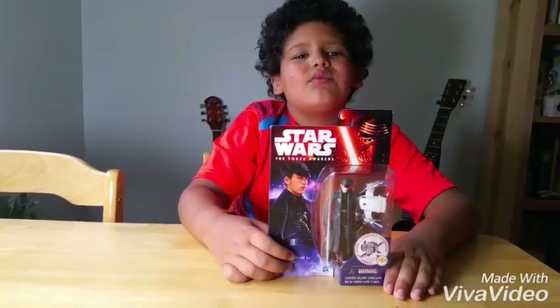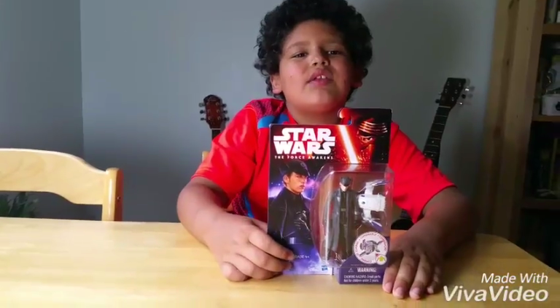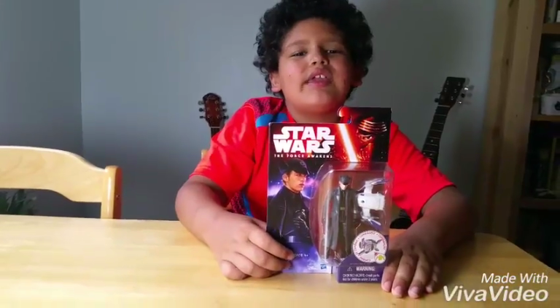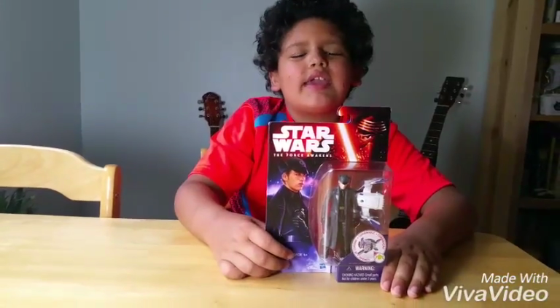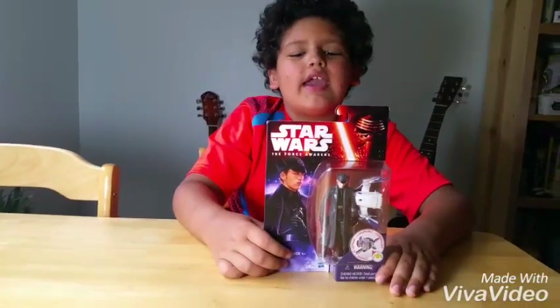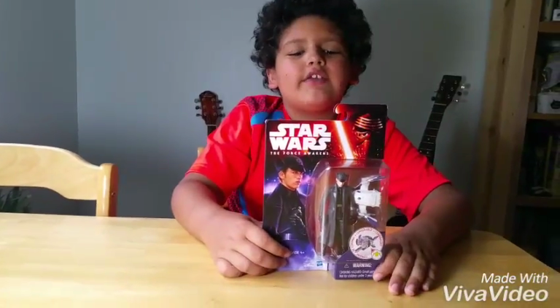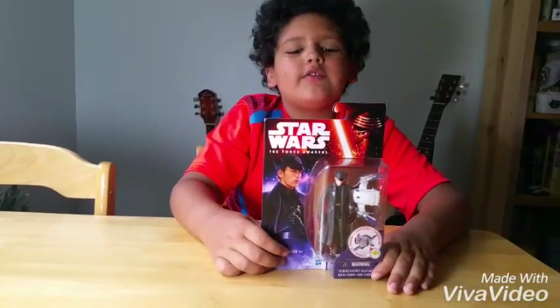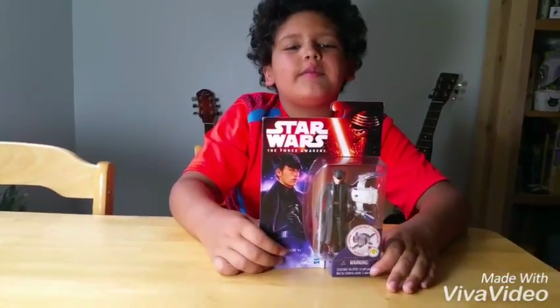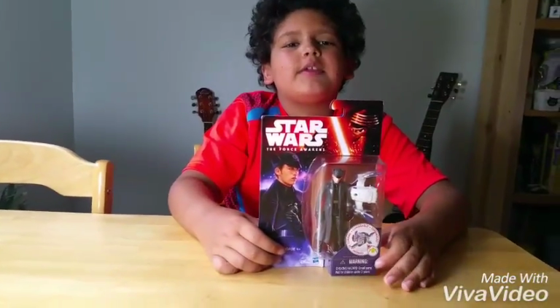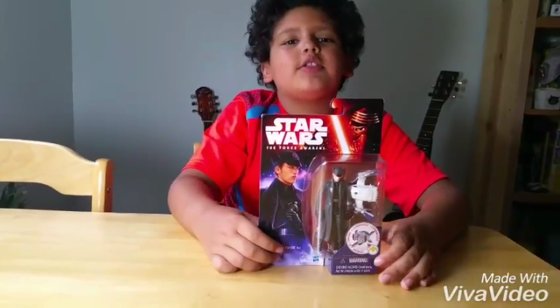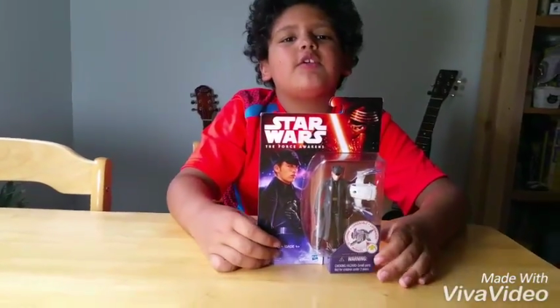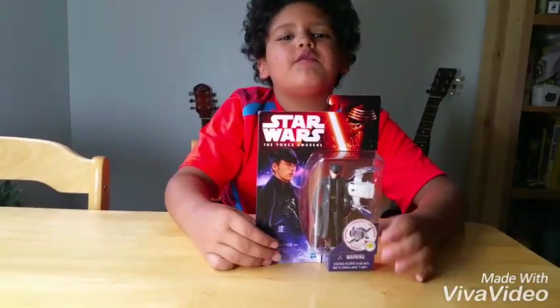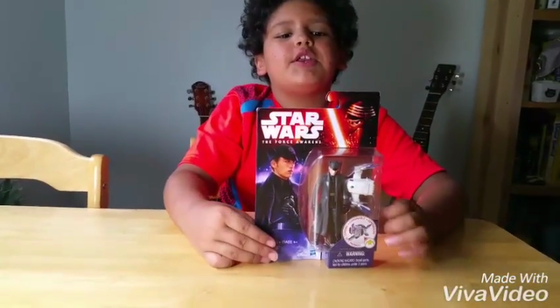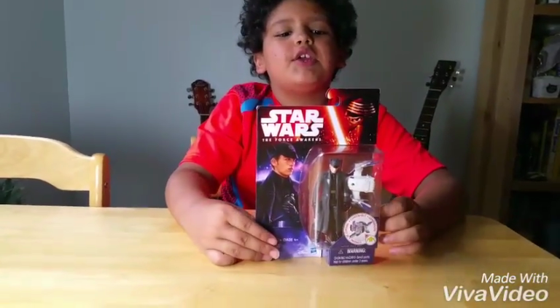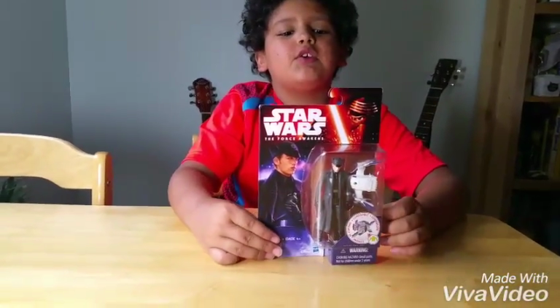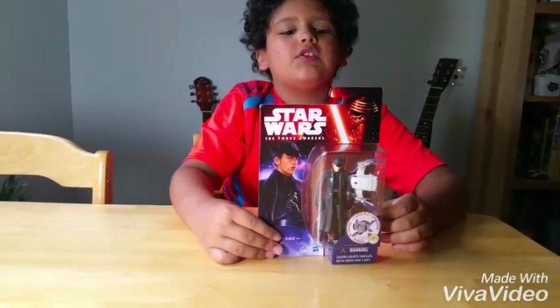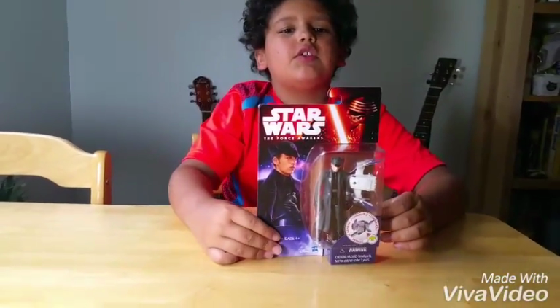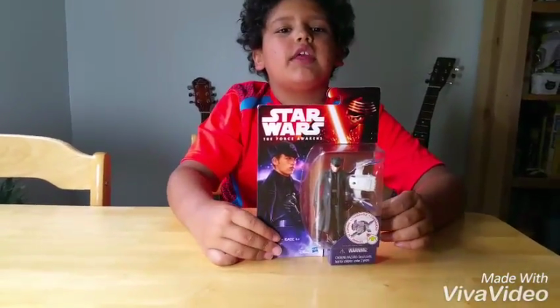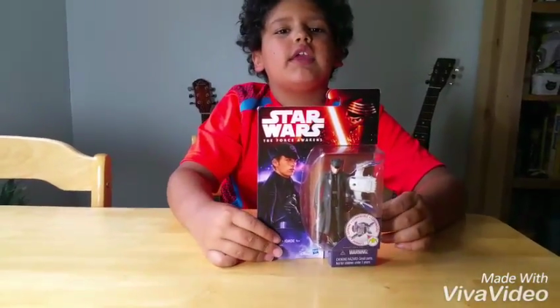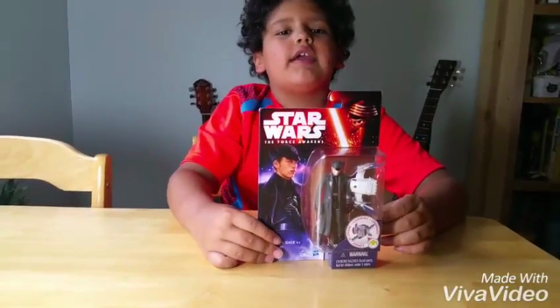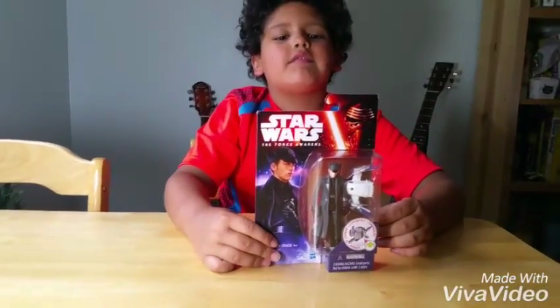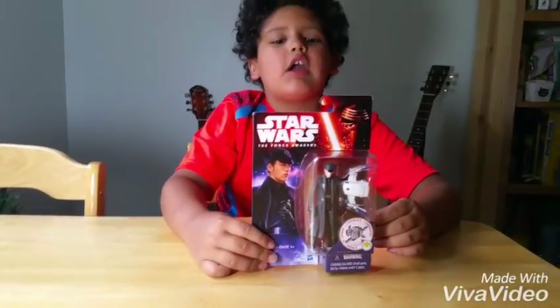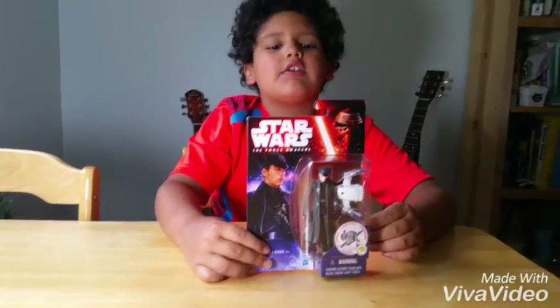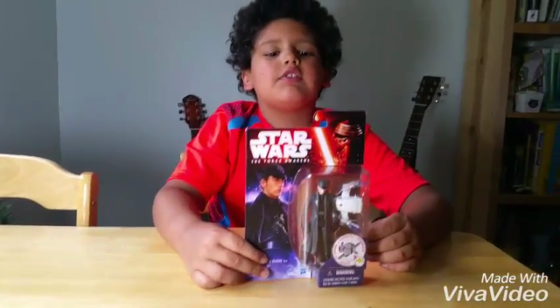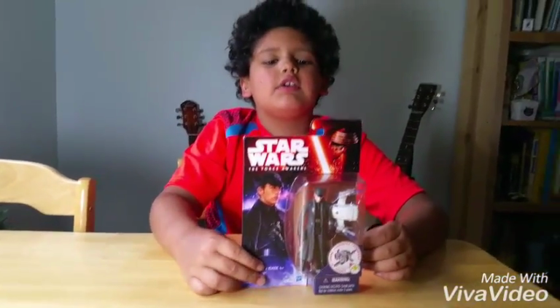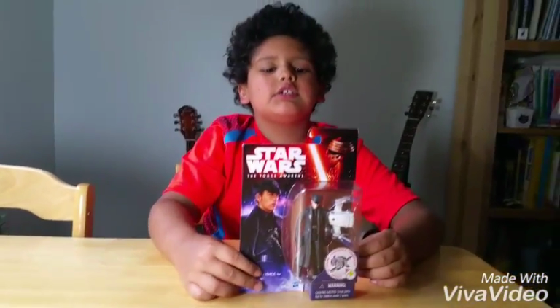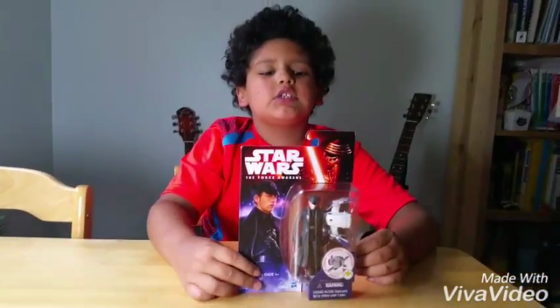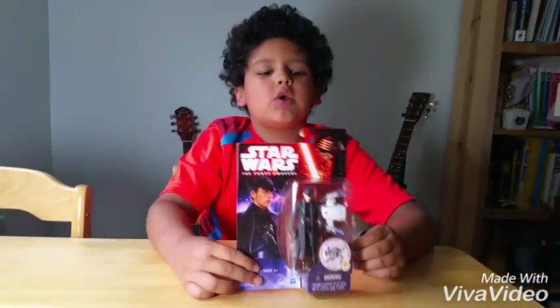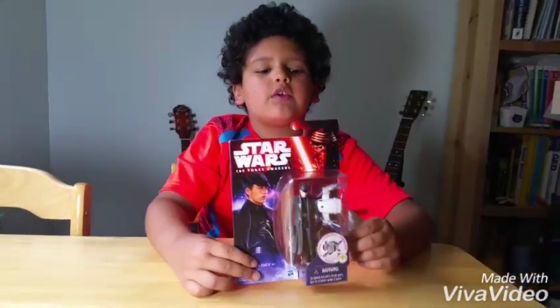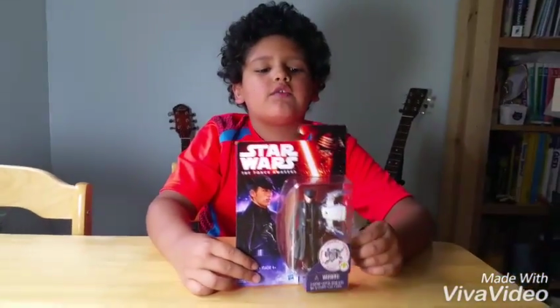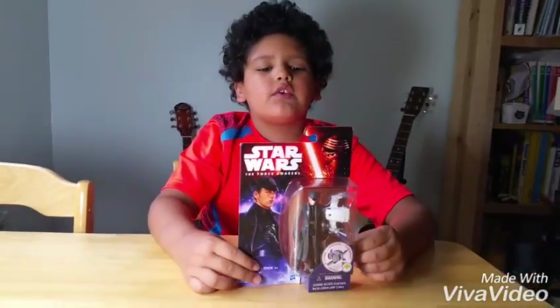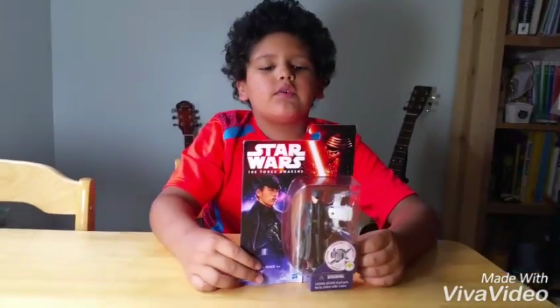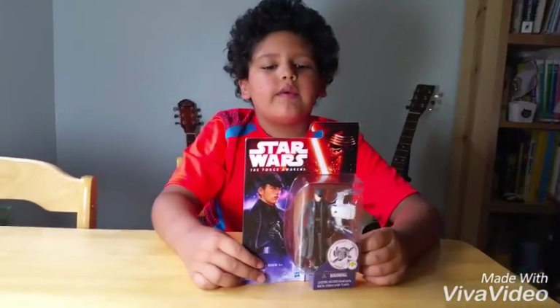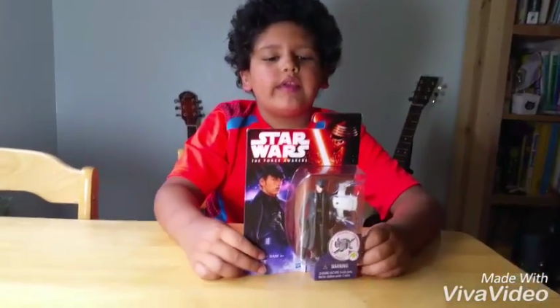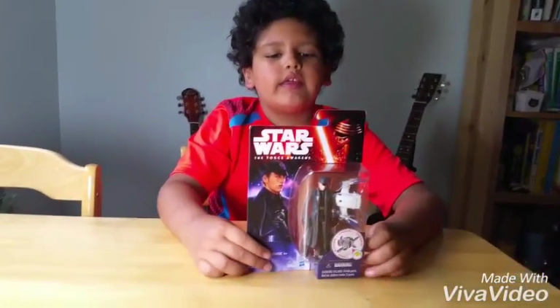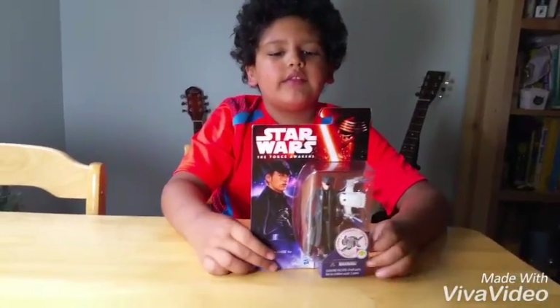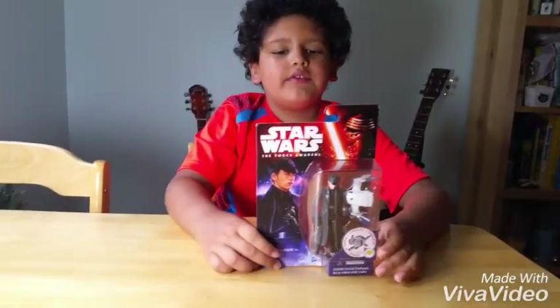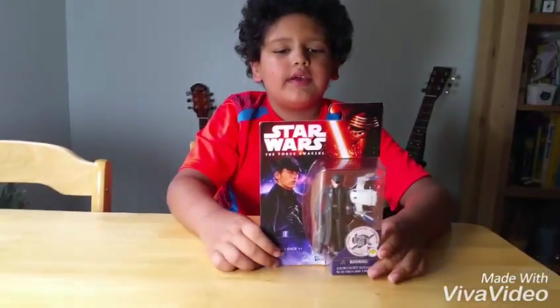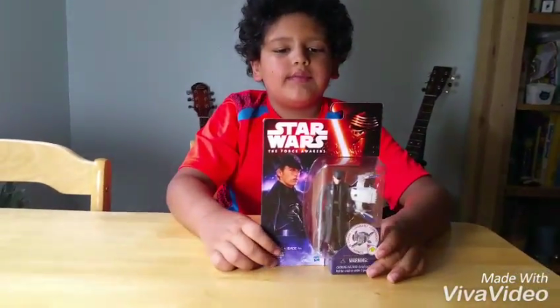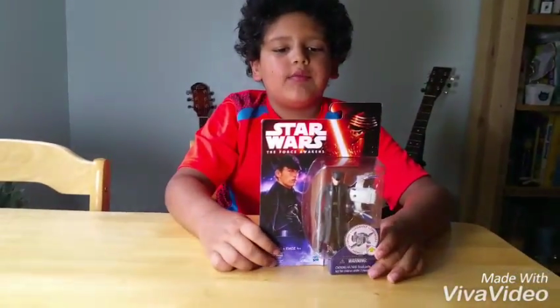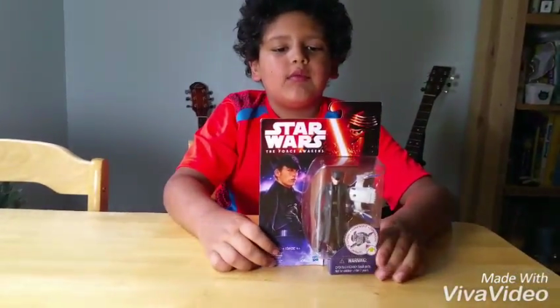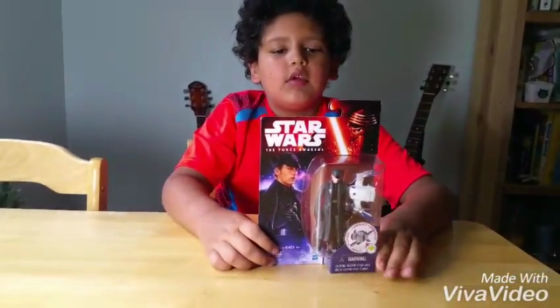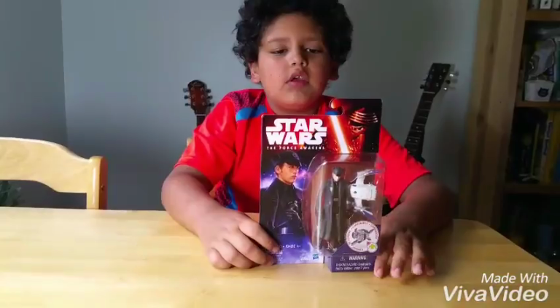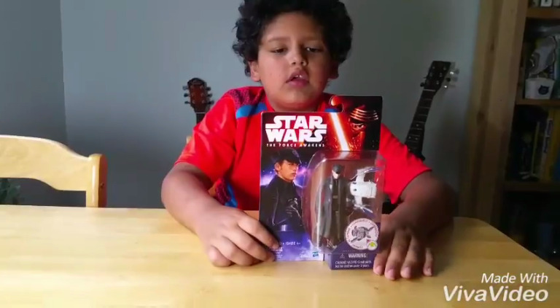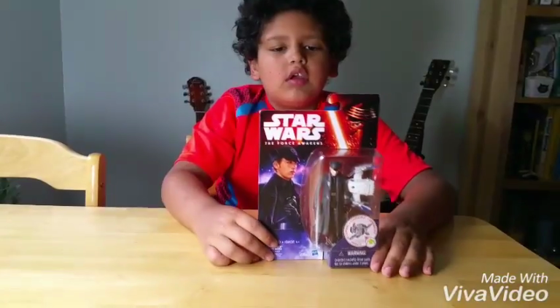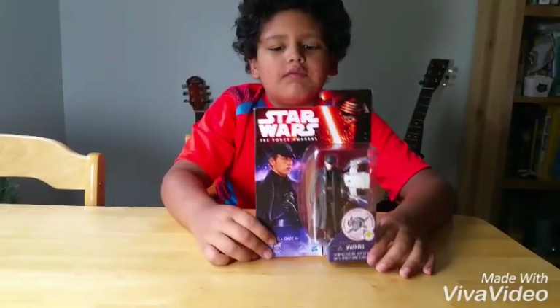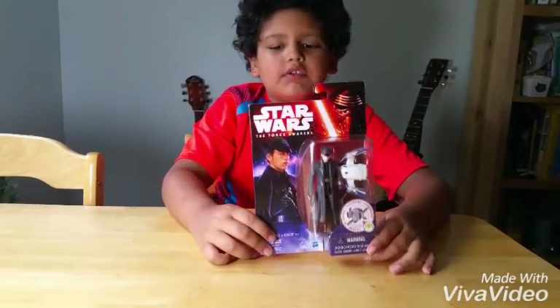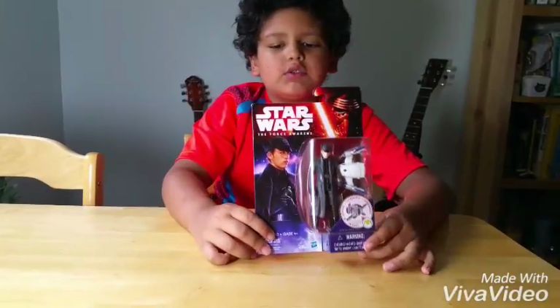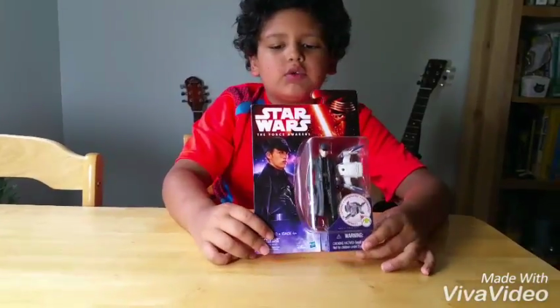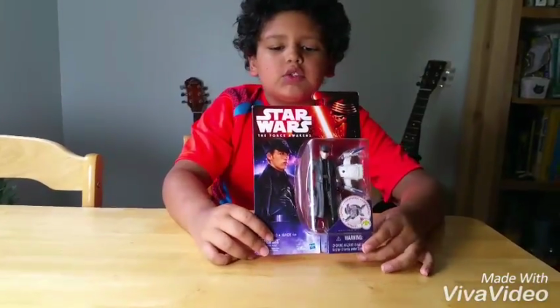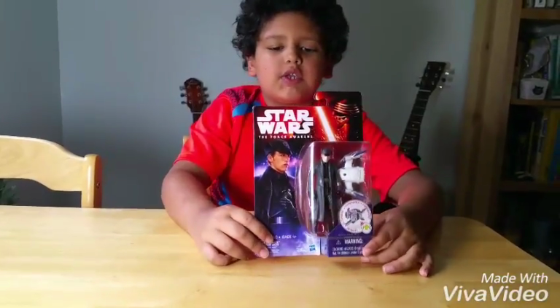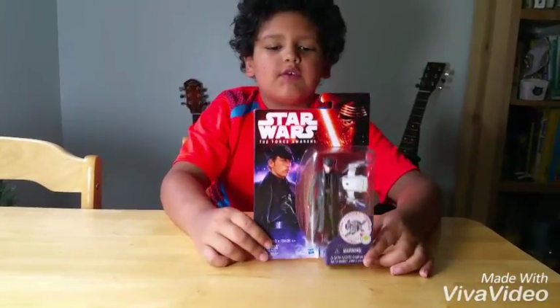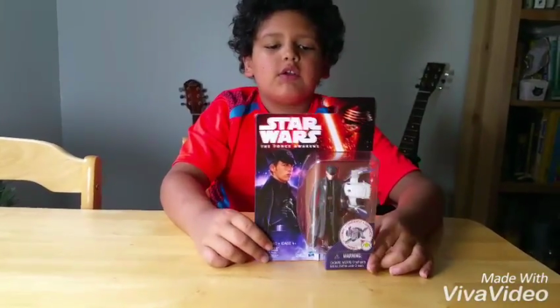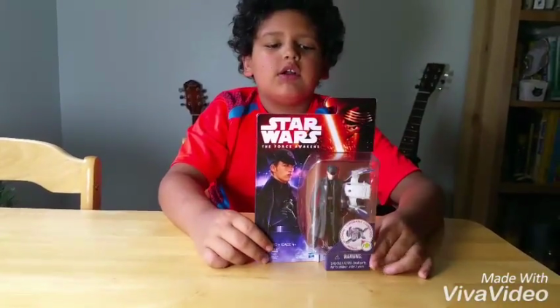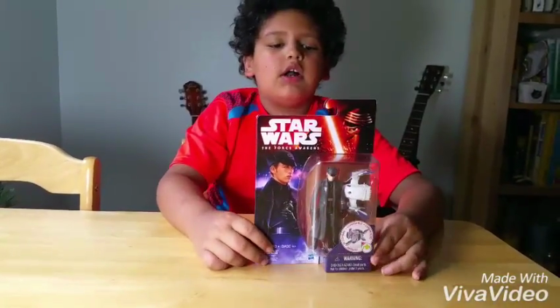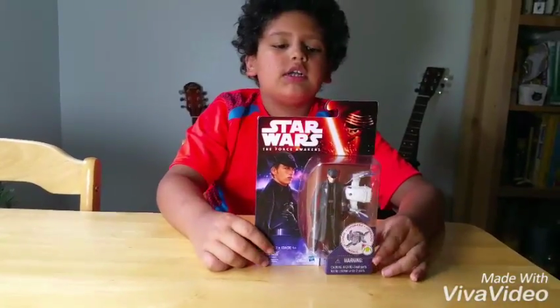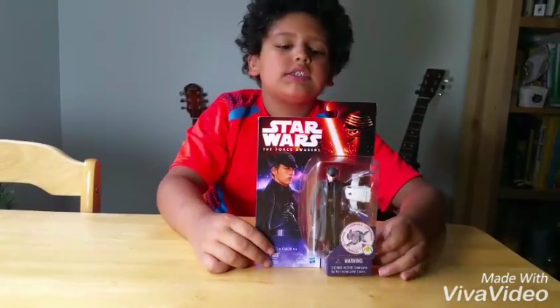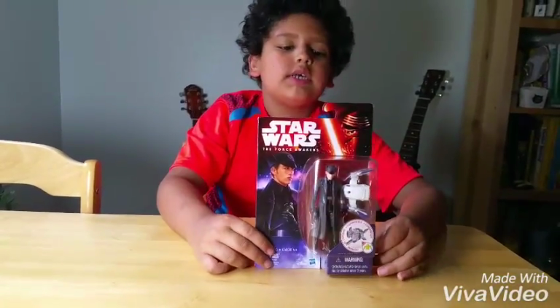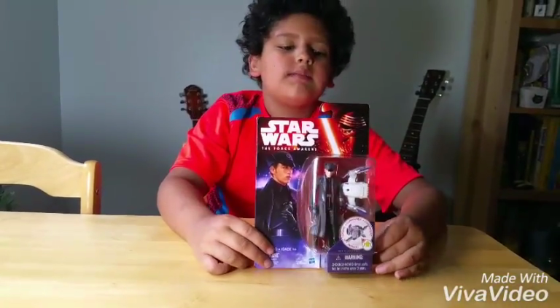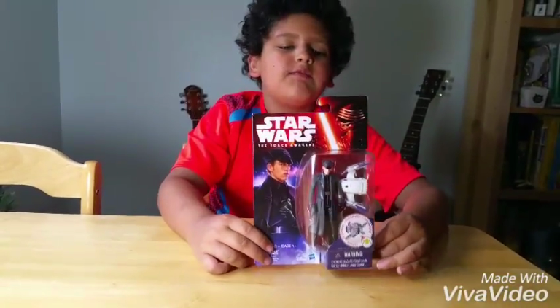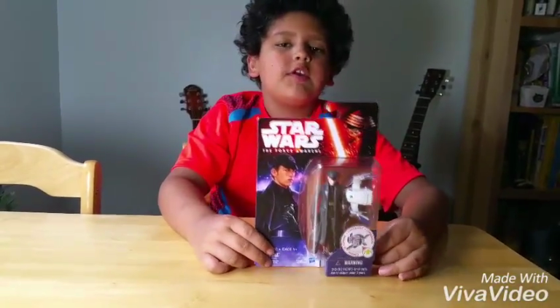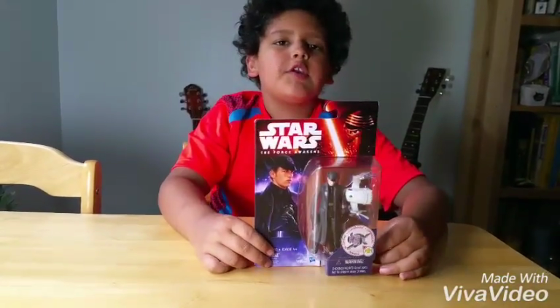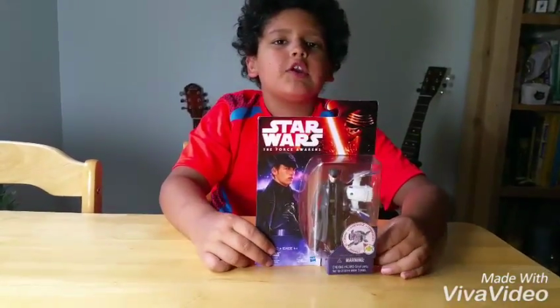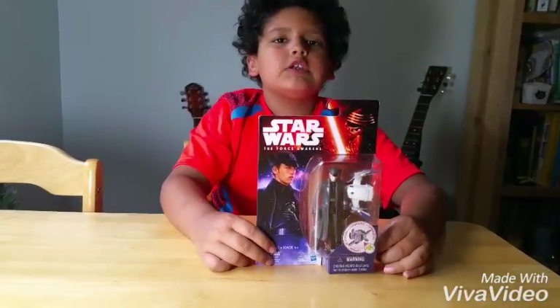Hey guys, I'm making another video, and today I've got the Star Wars The Force Awakens First Order General Hux figure.